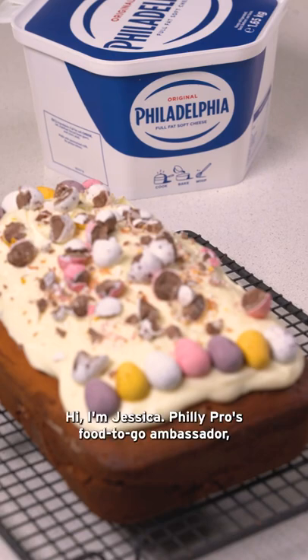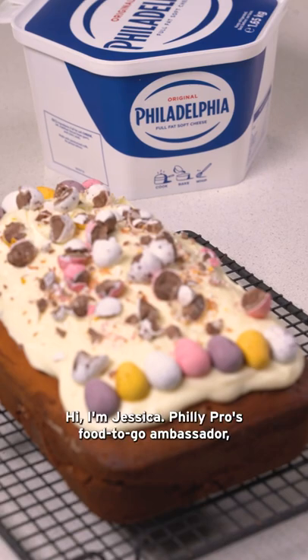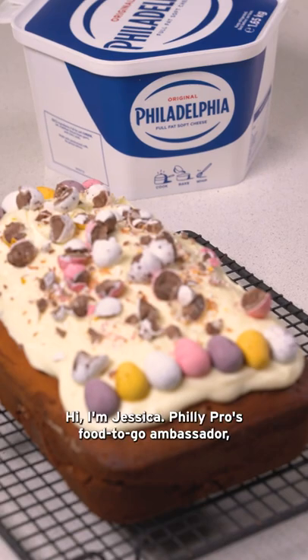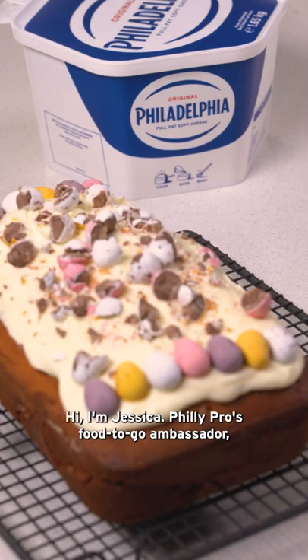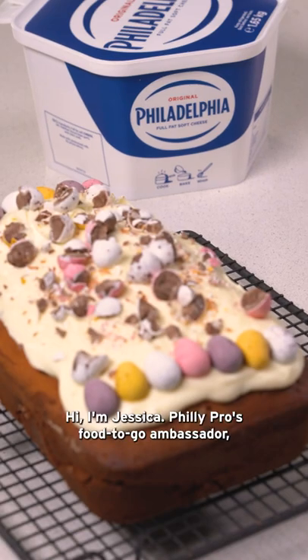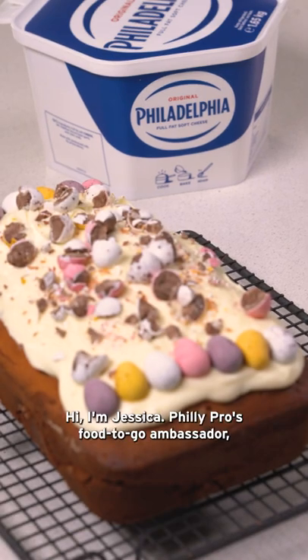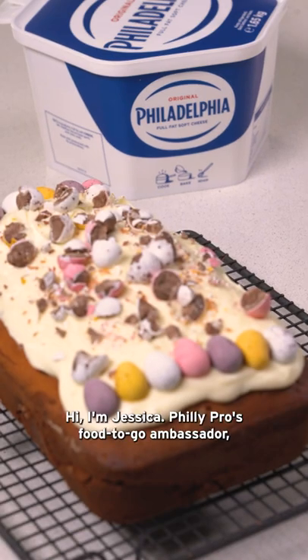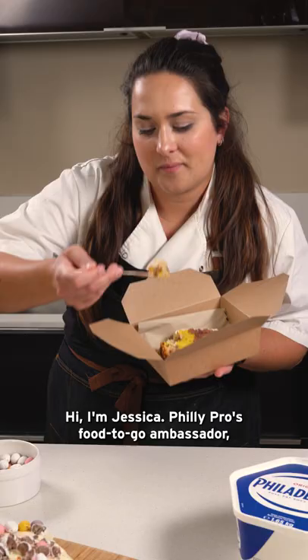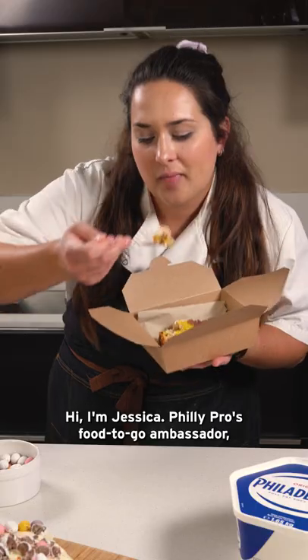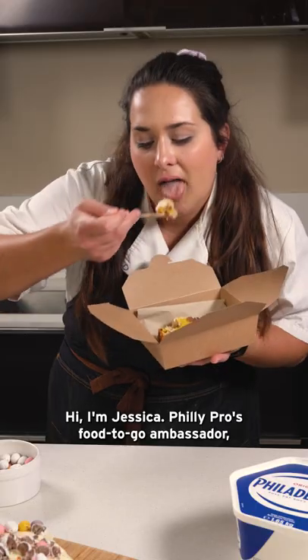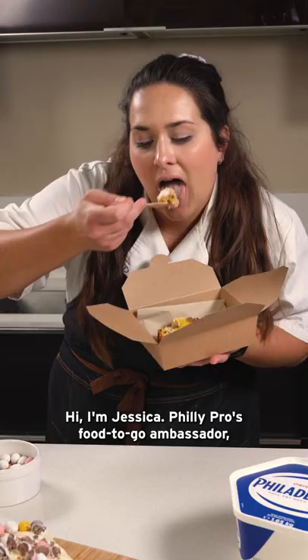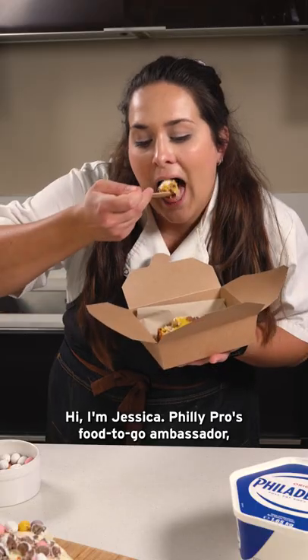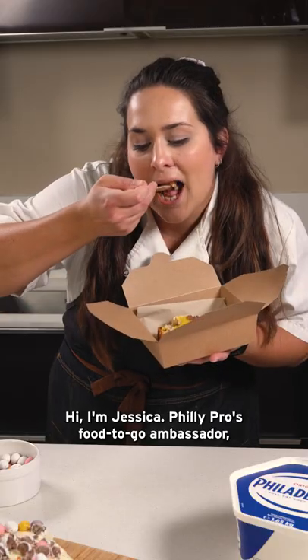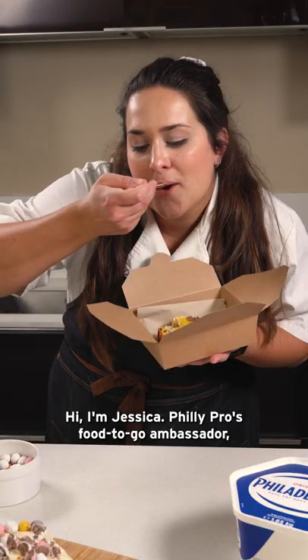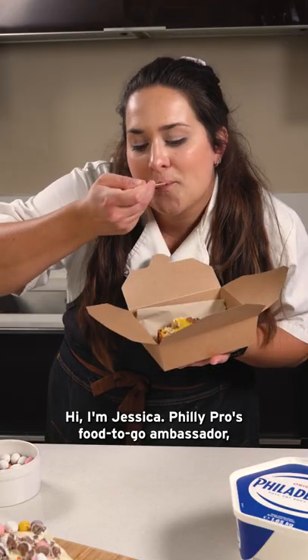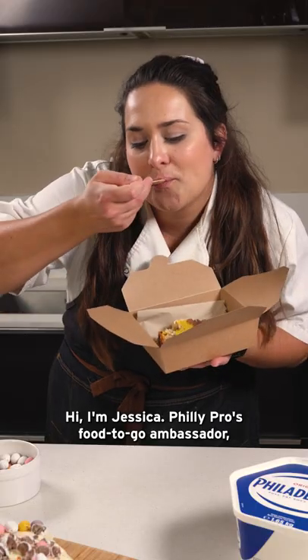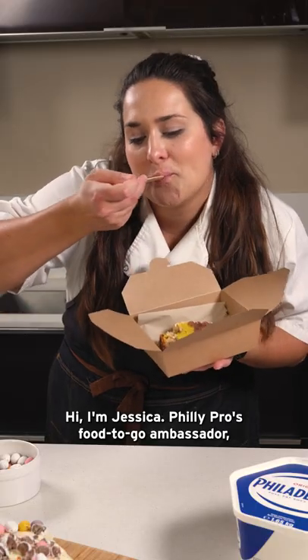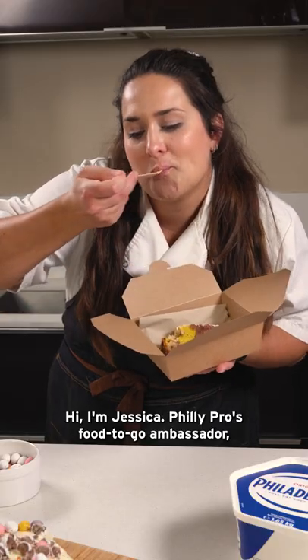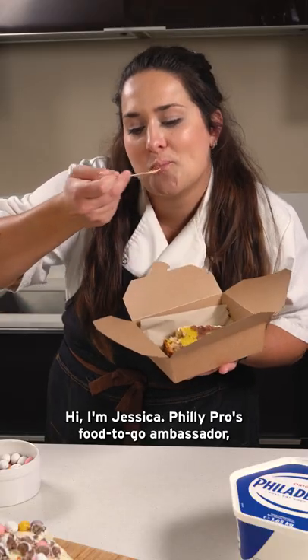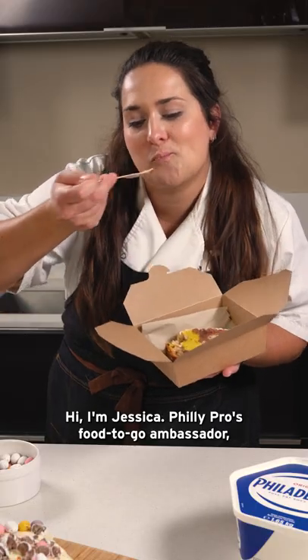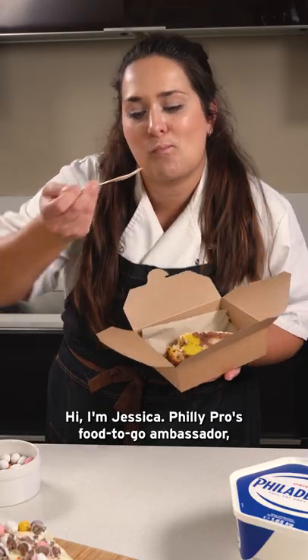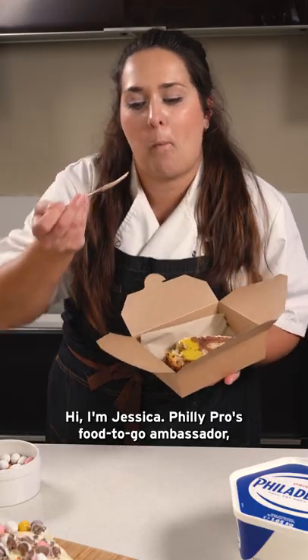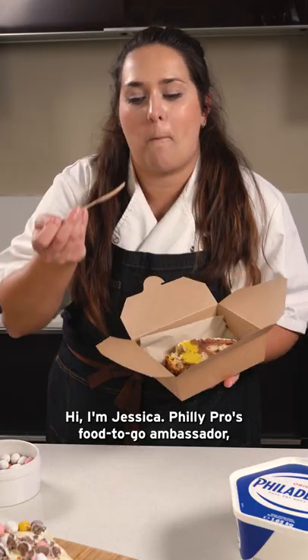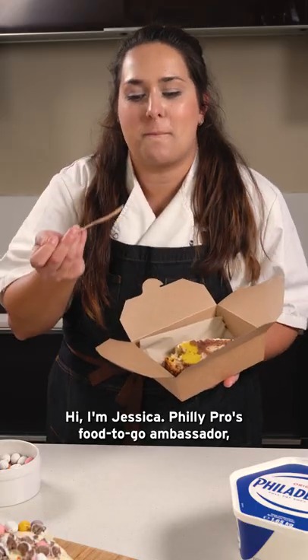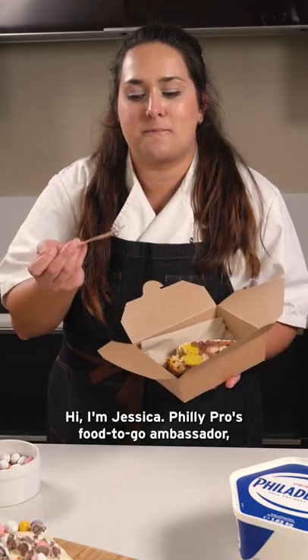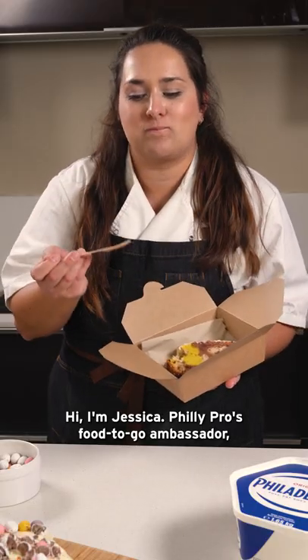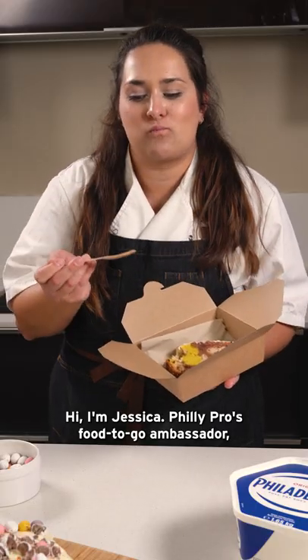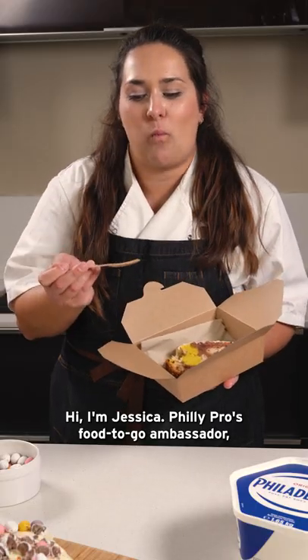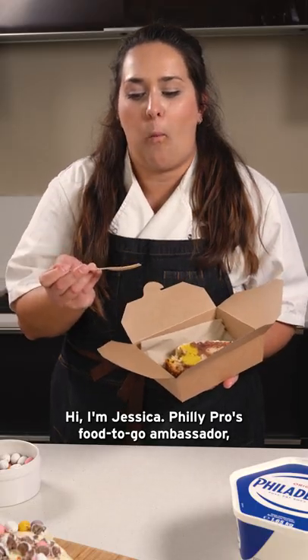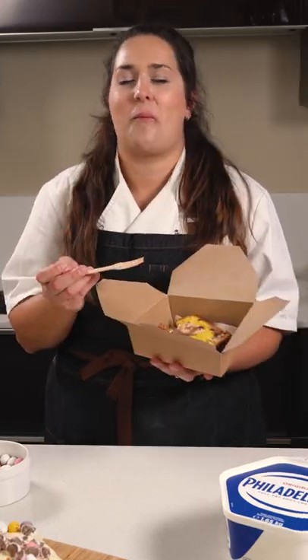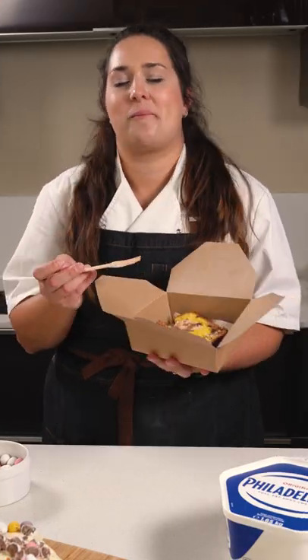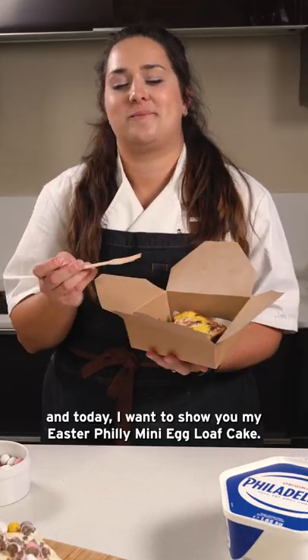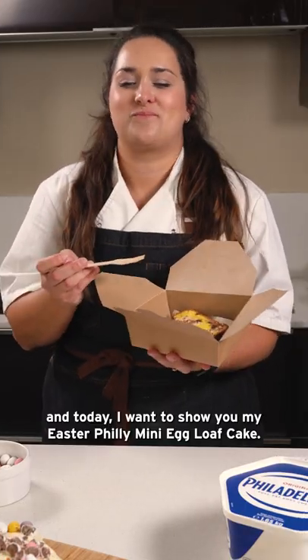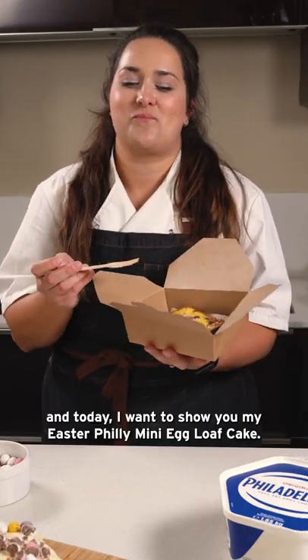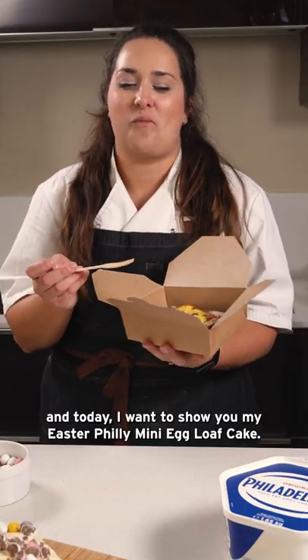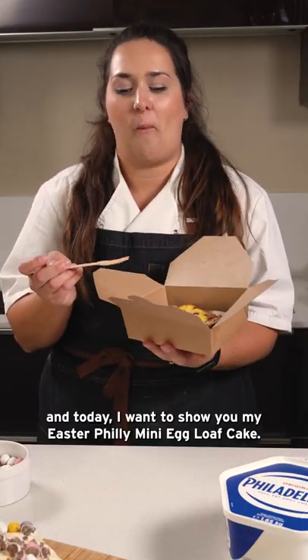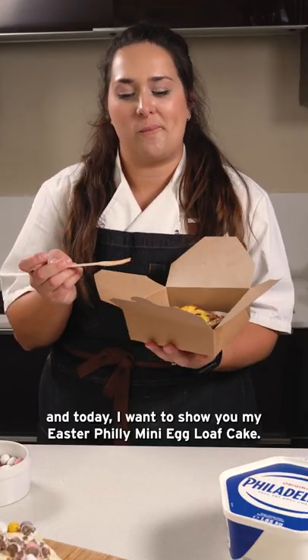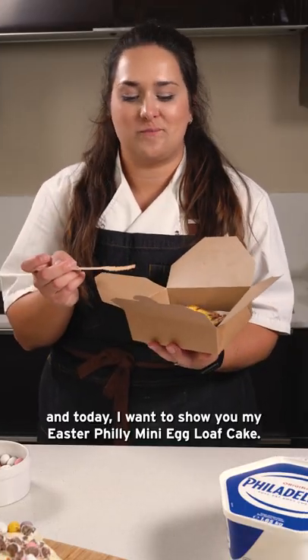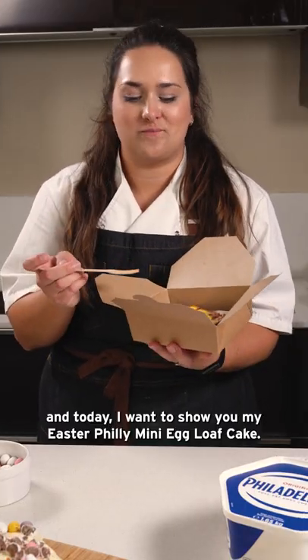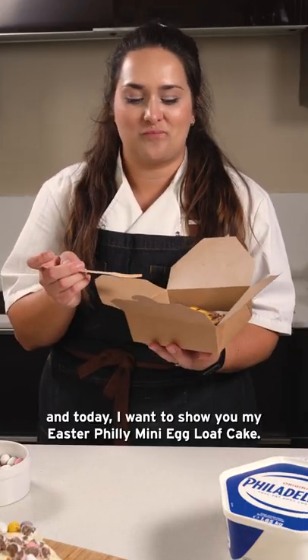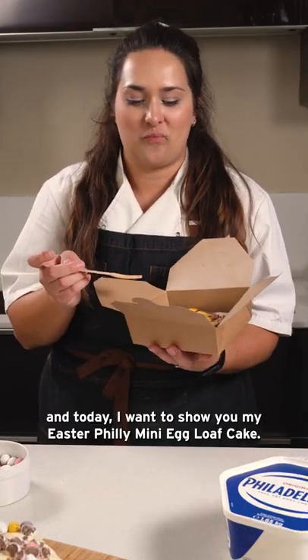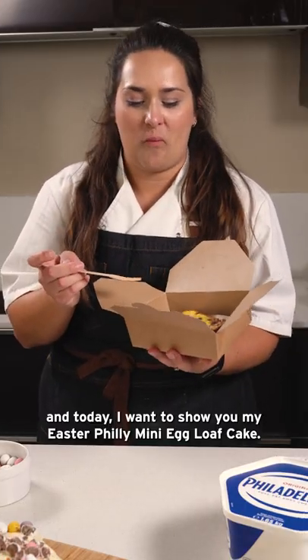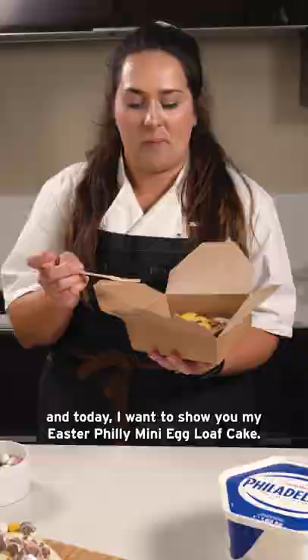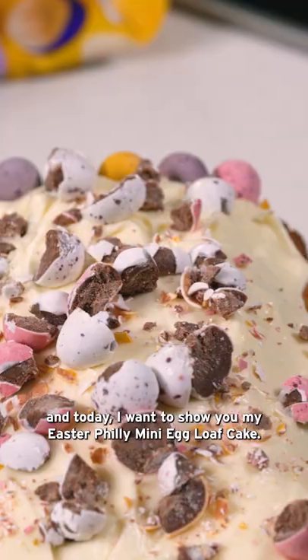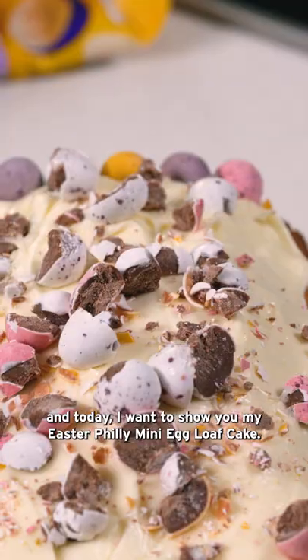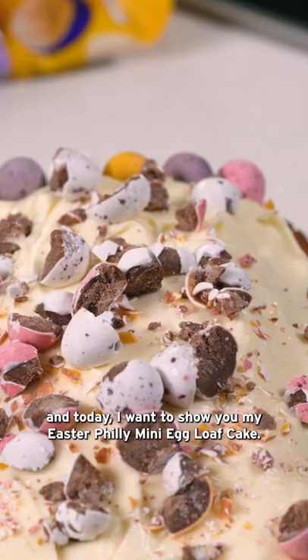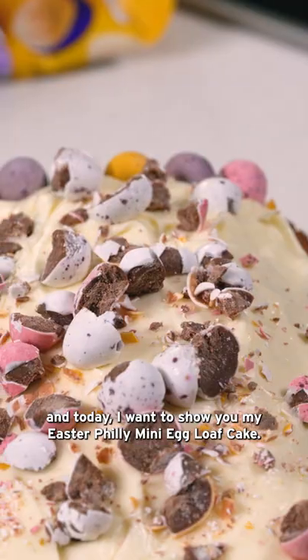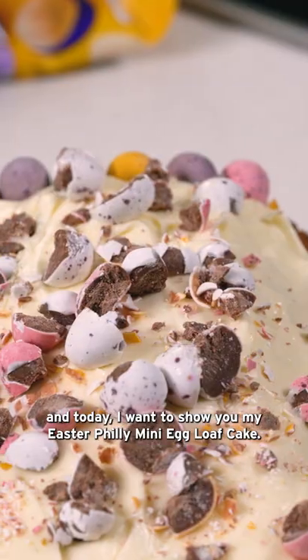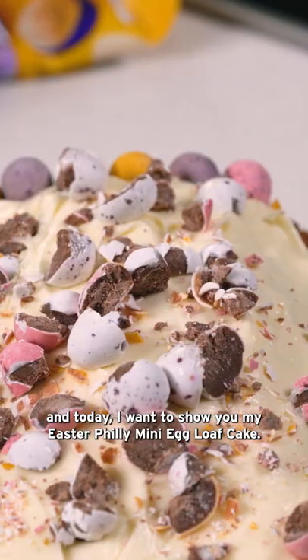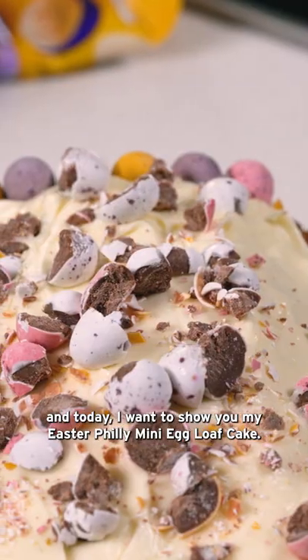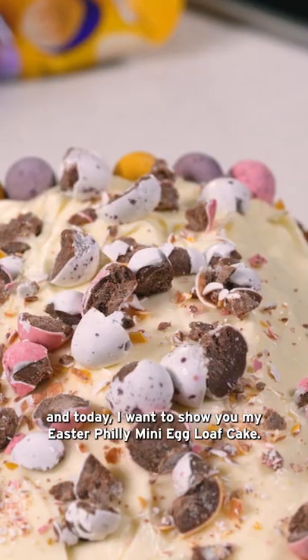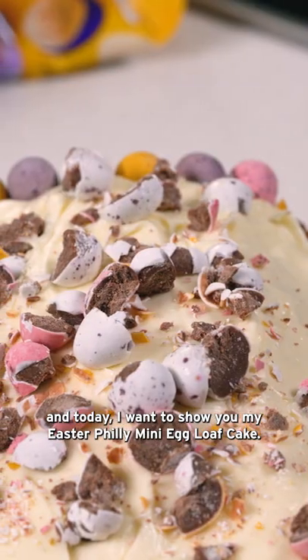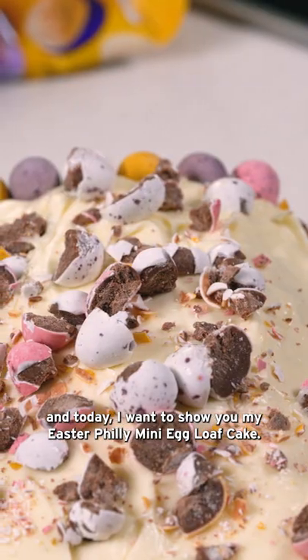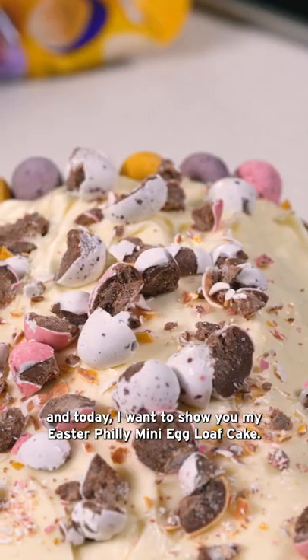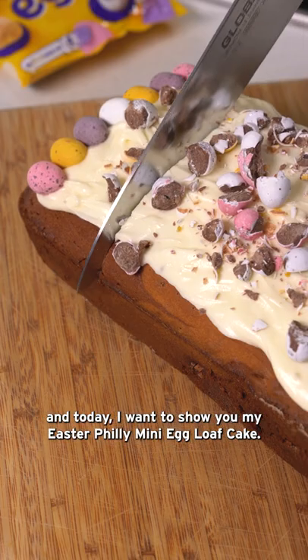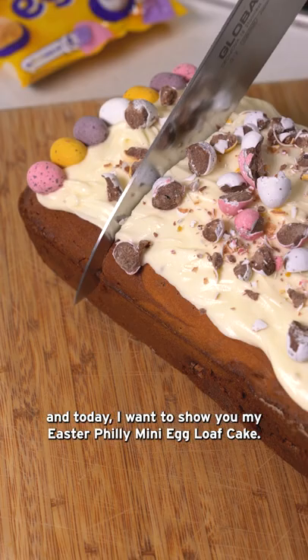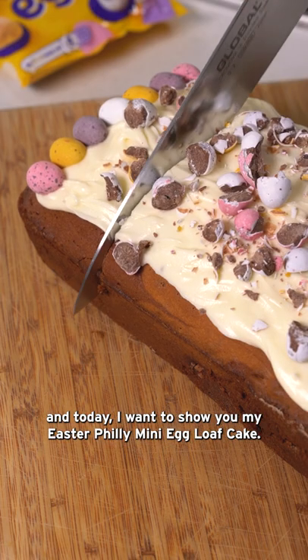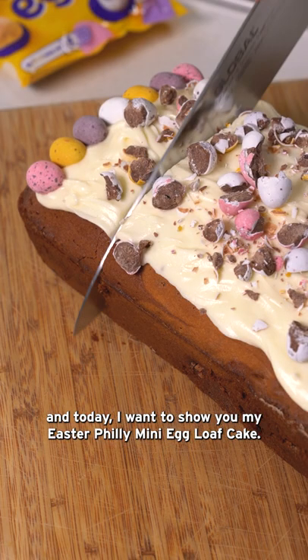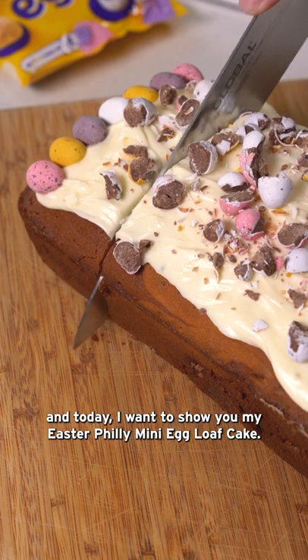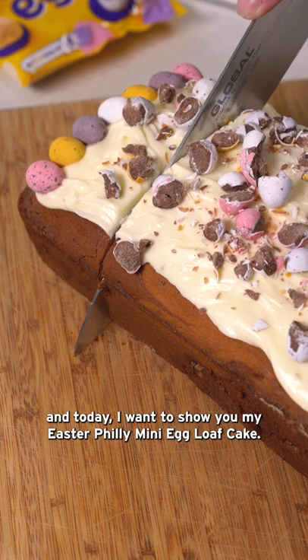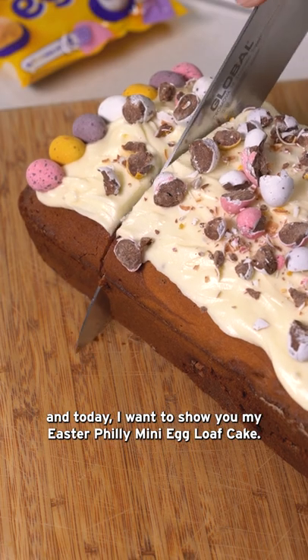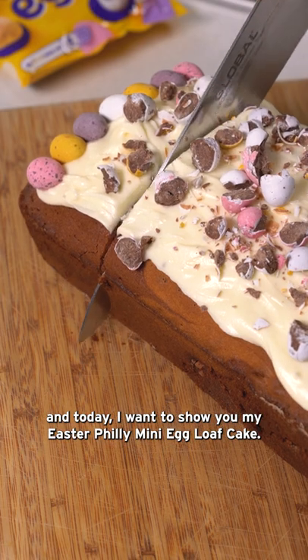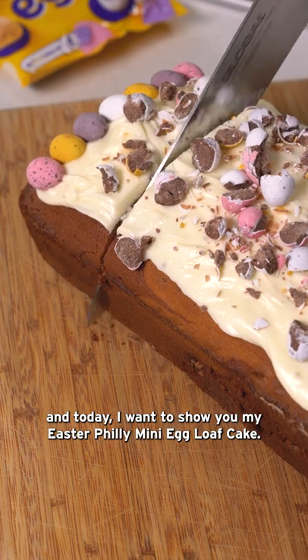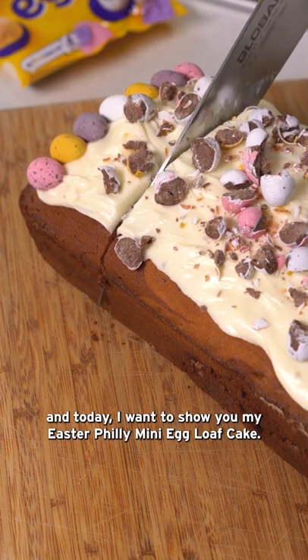Hi, I'm Jessica, Philly Pro's Food2Go ambassador, and today I want to show you my Easter Philly mini egg loaf cake.